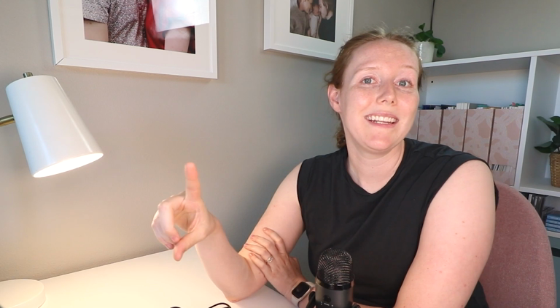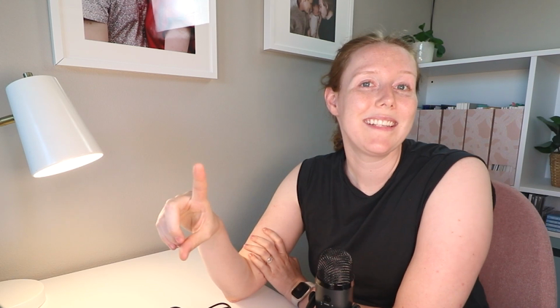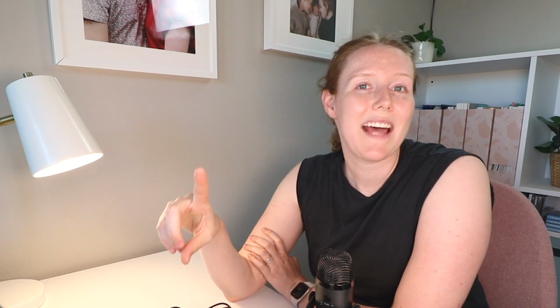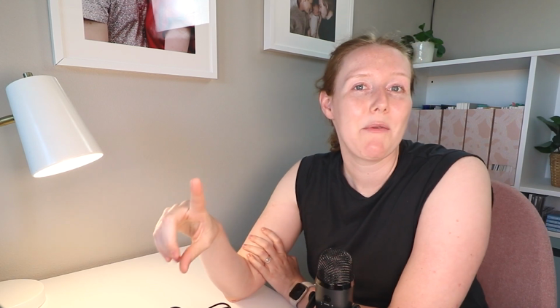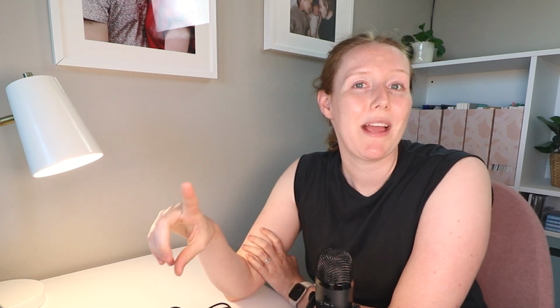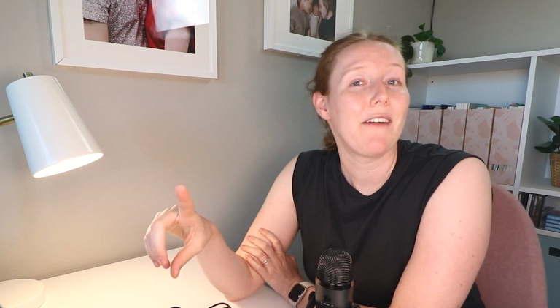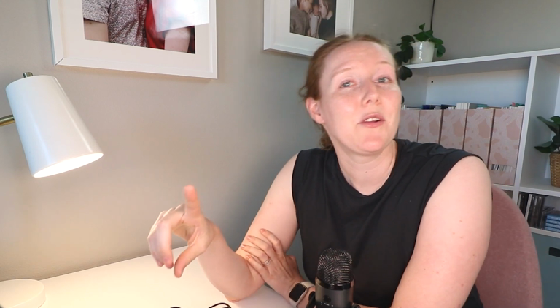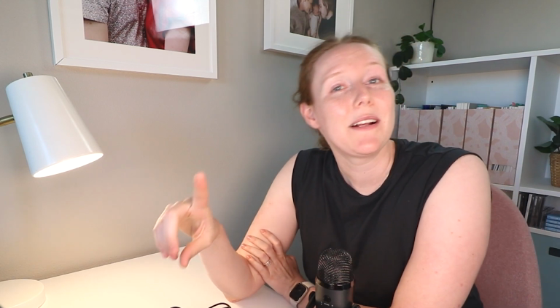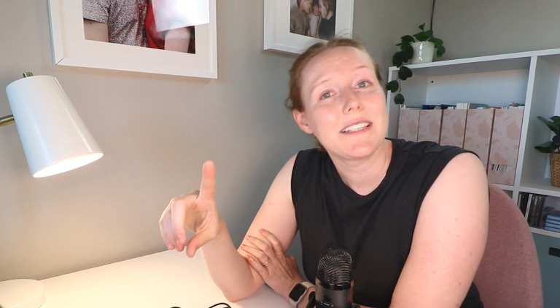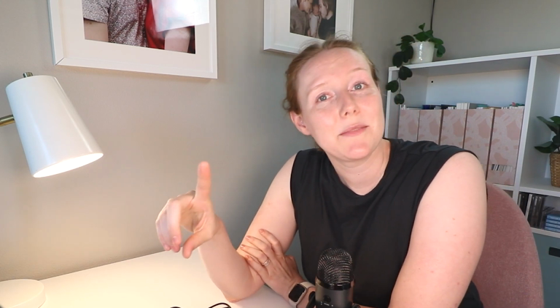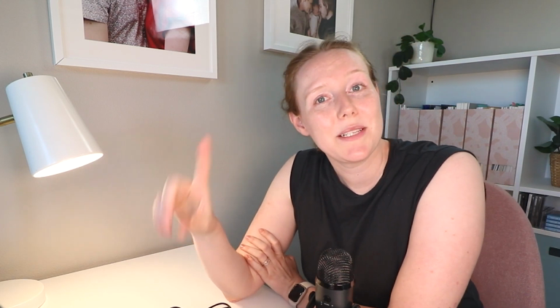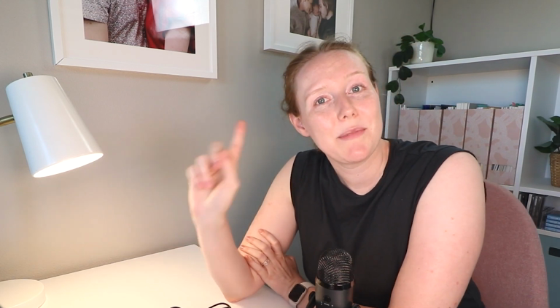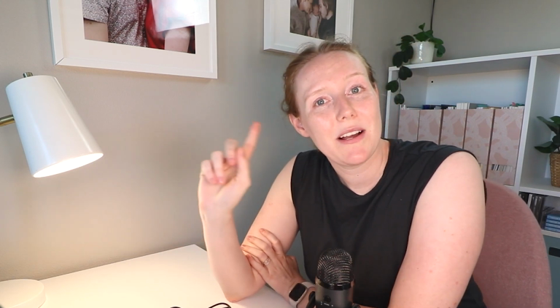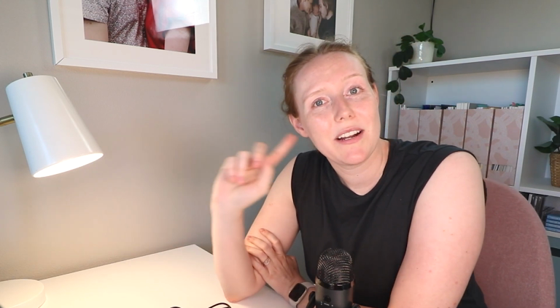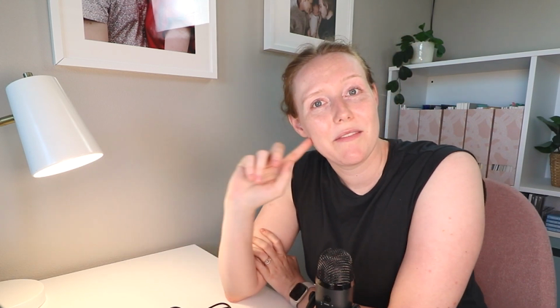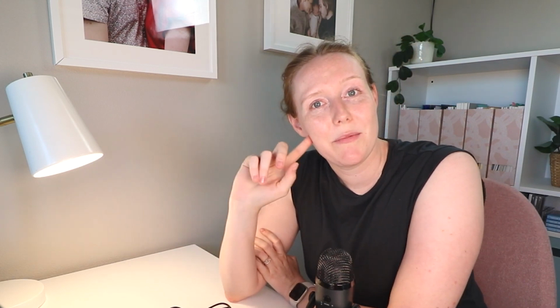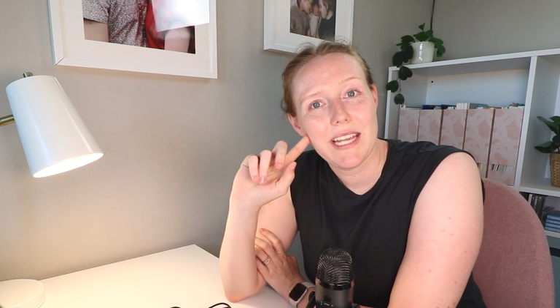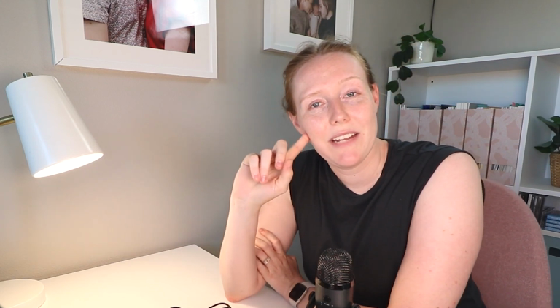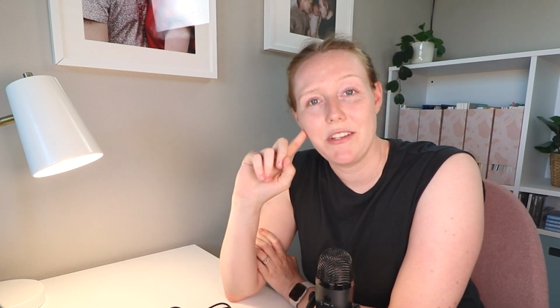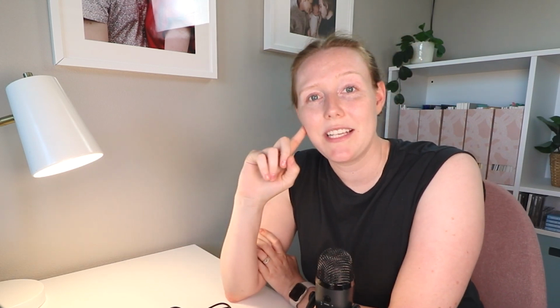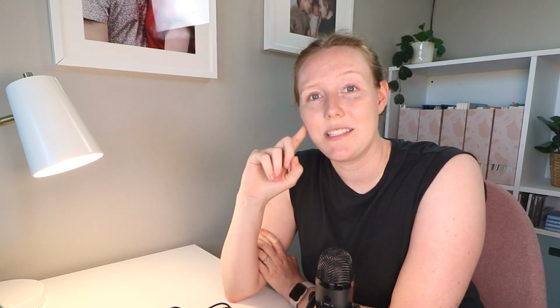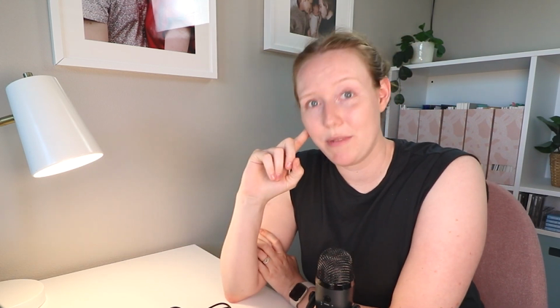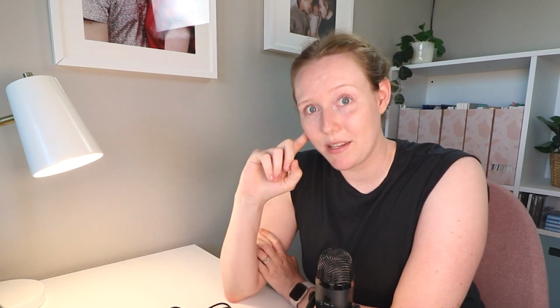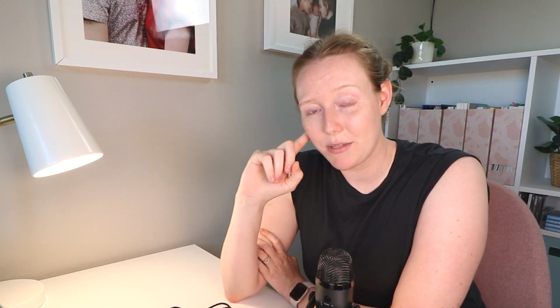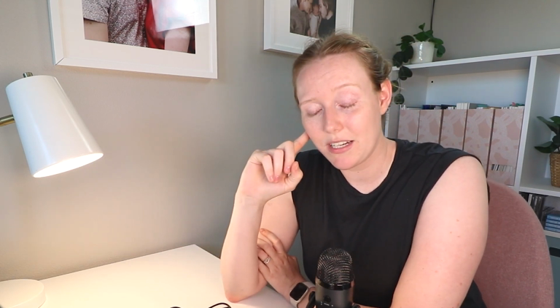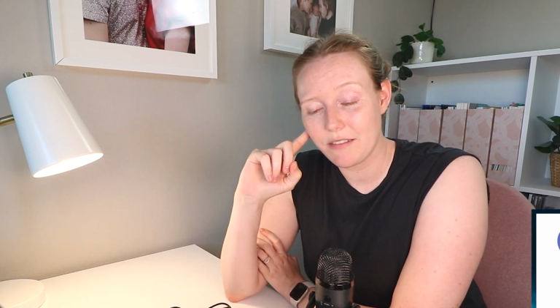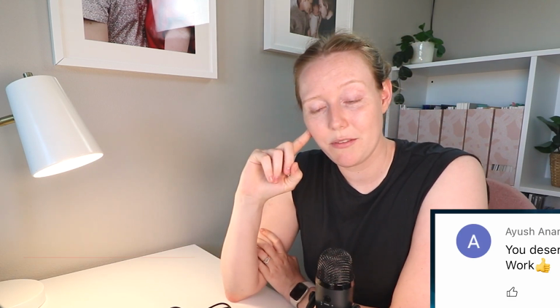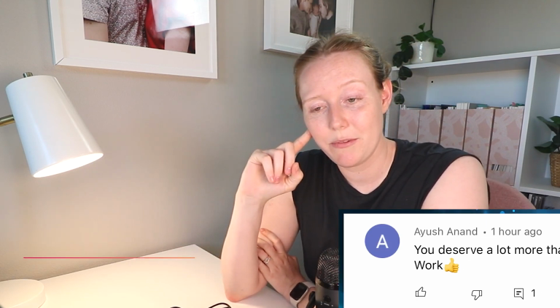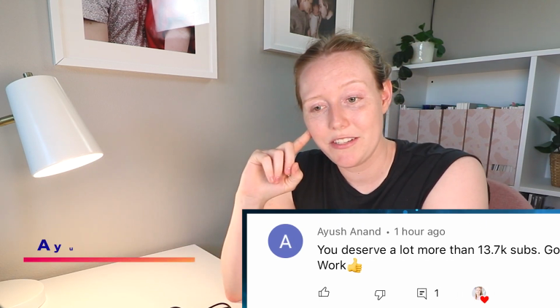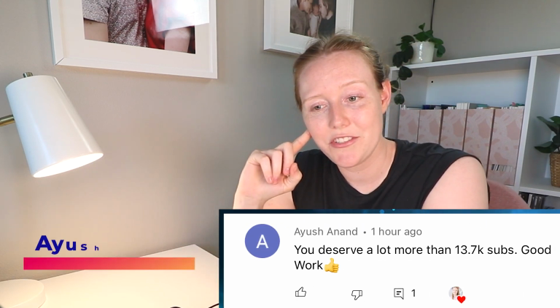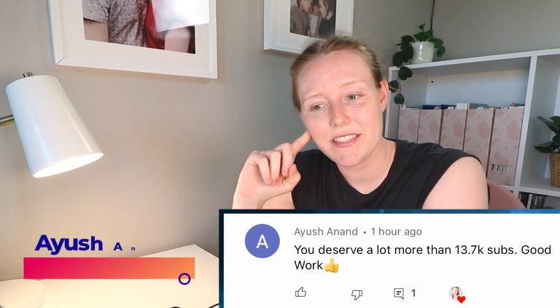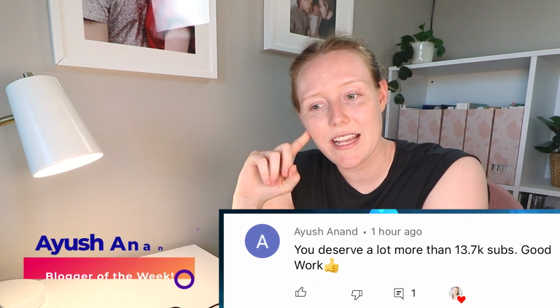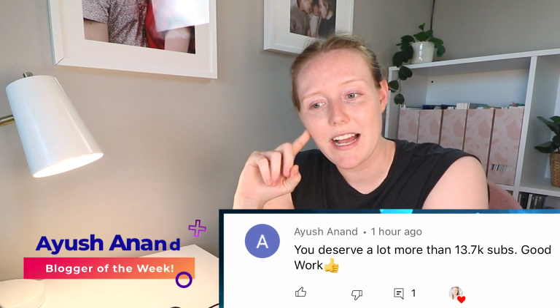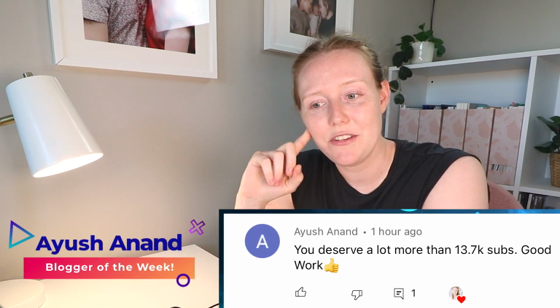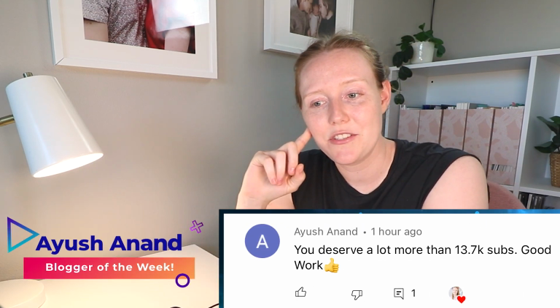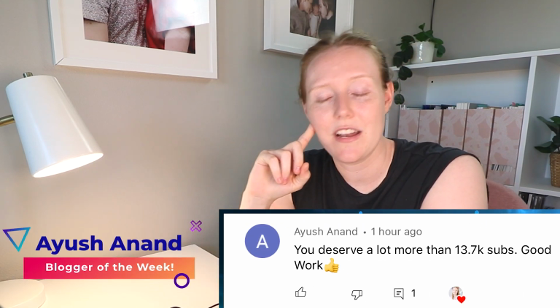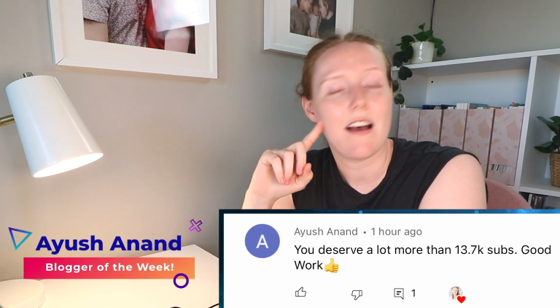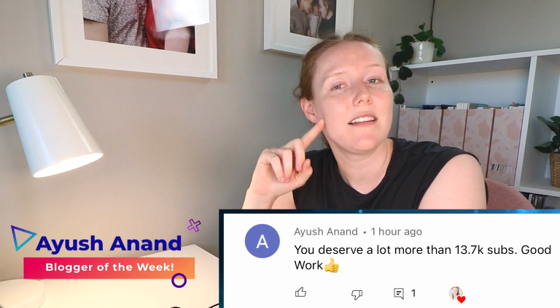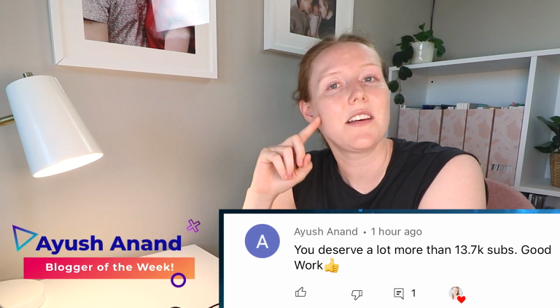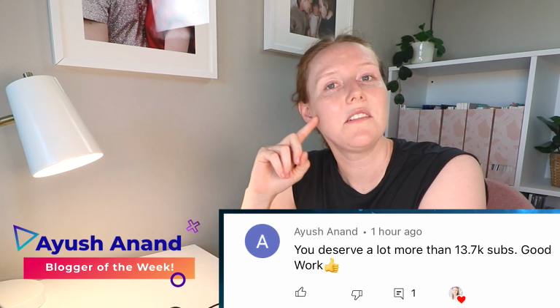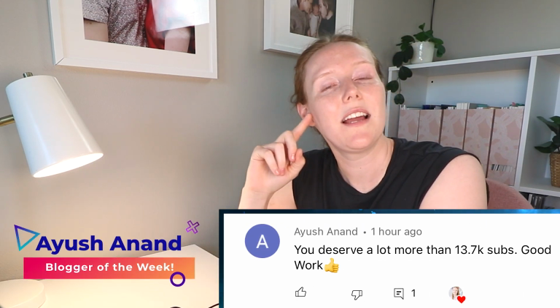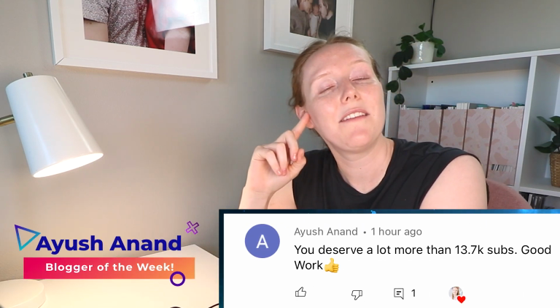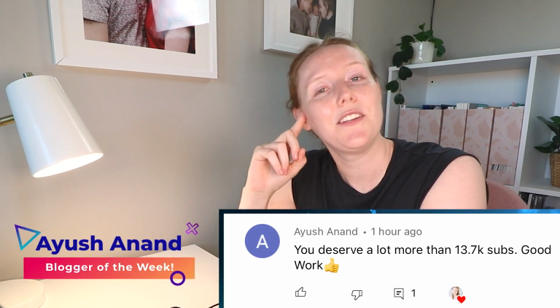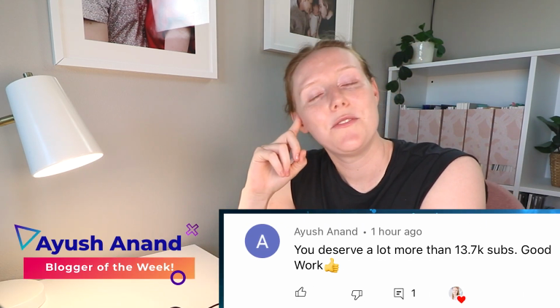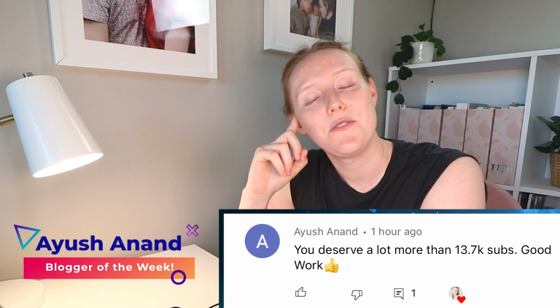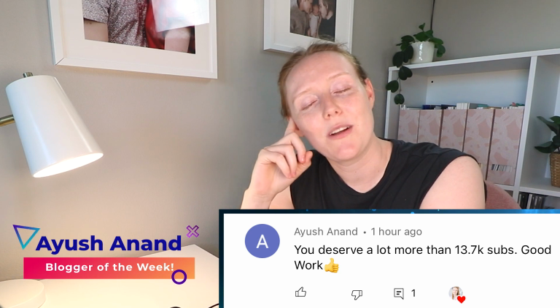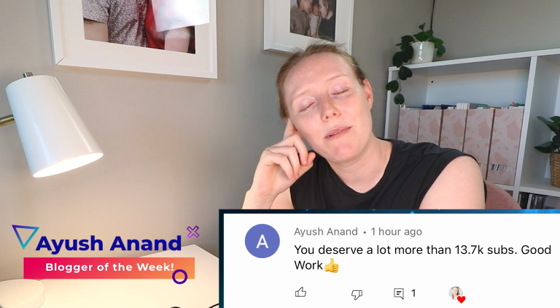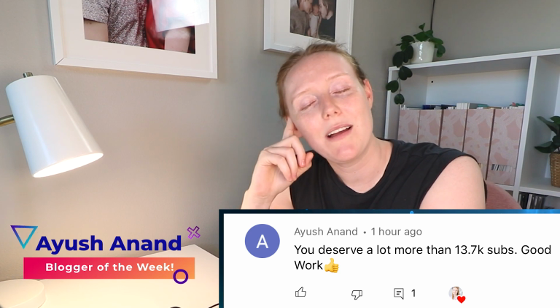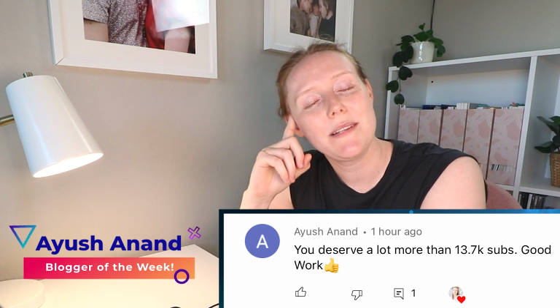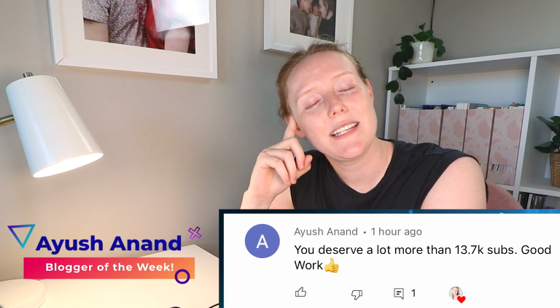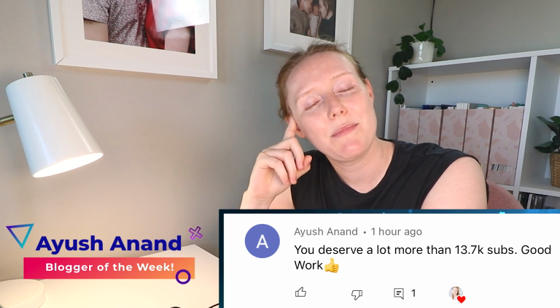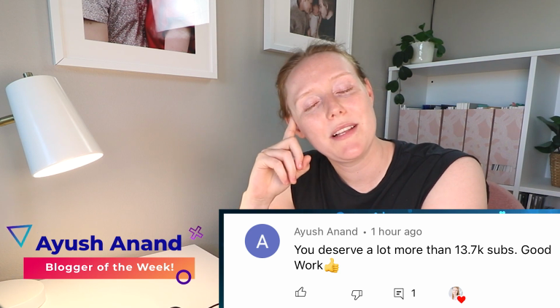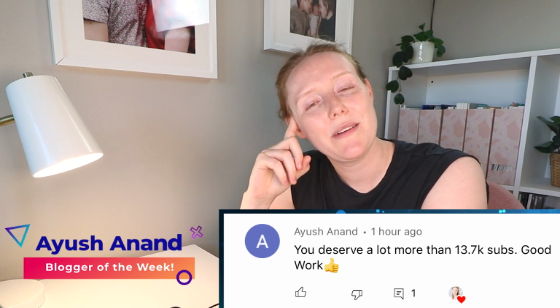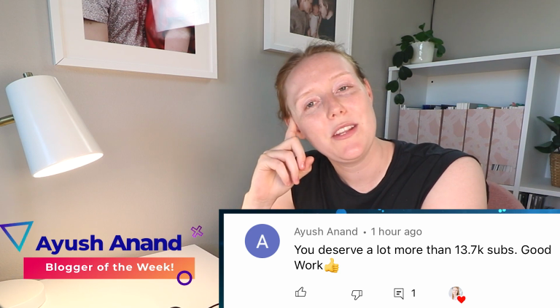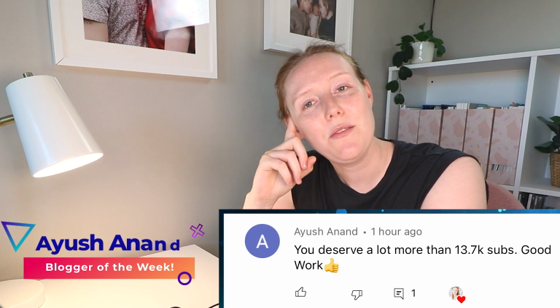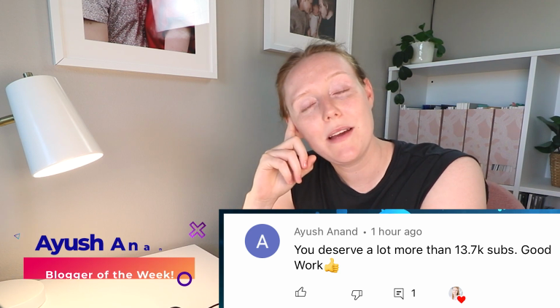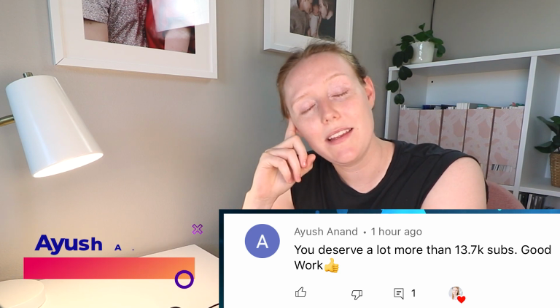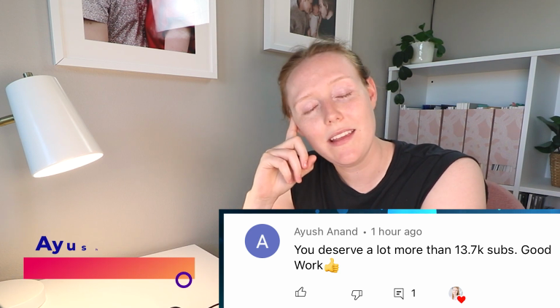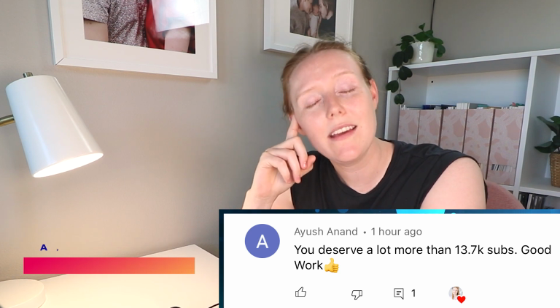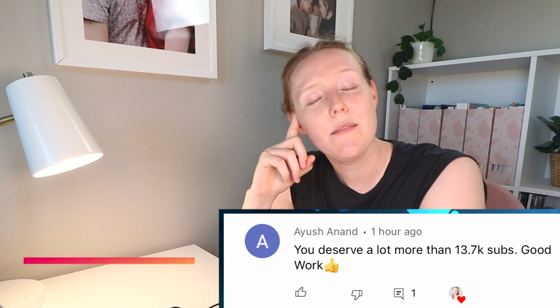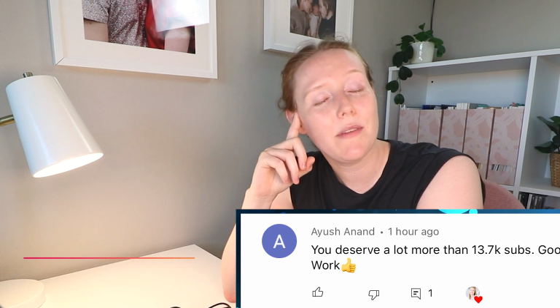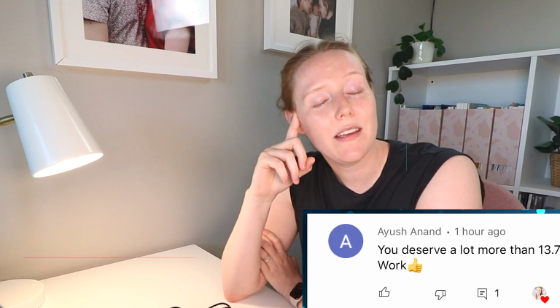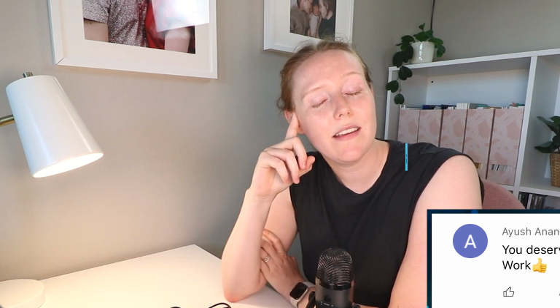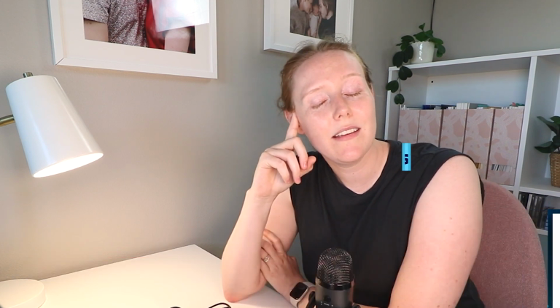Before we get into that, we have to announce this week's blogger of the week. If you'd like to be the blogger of the week, just like Shannon, all you have to do is drop a comment down below and you might get picked.